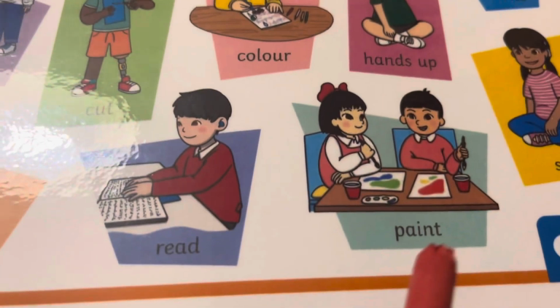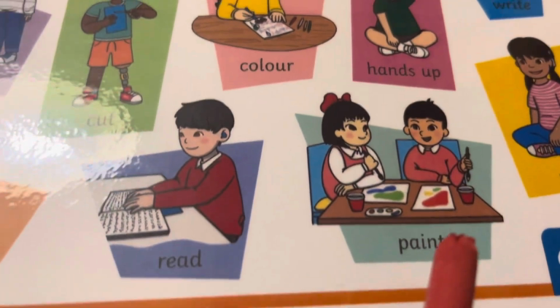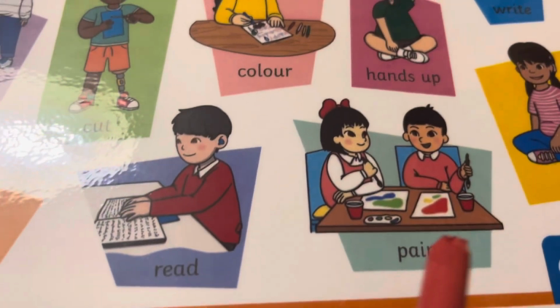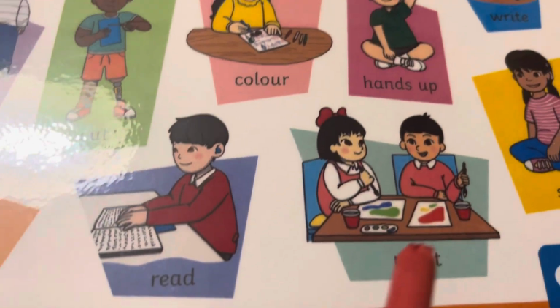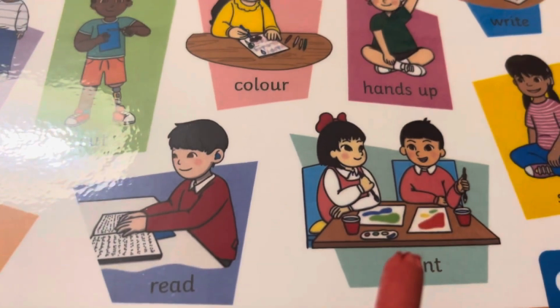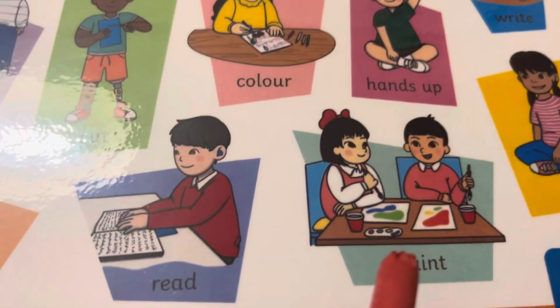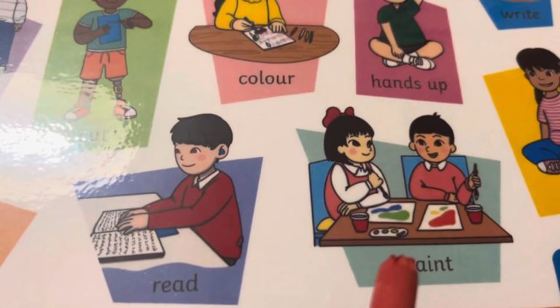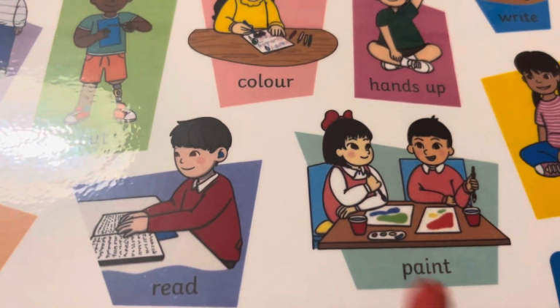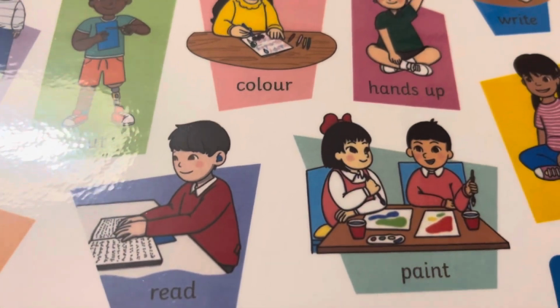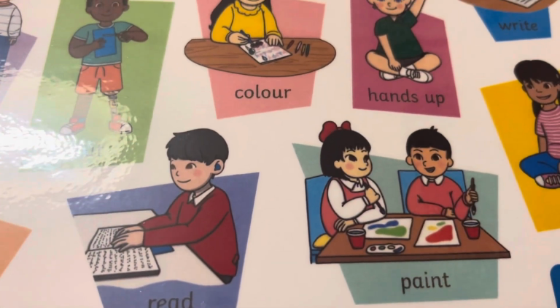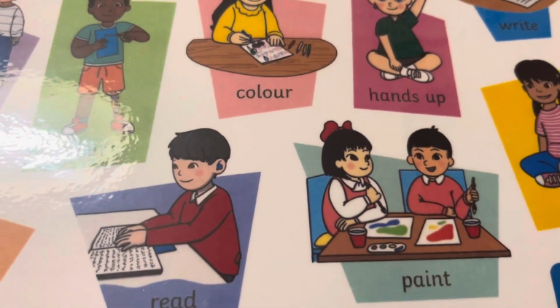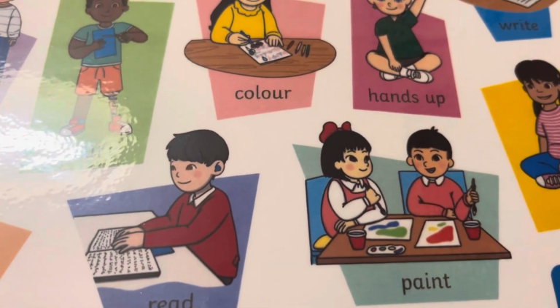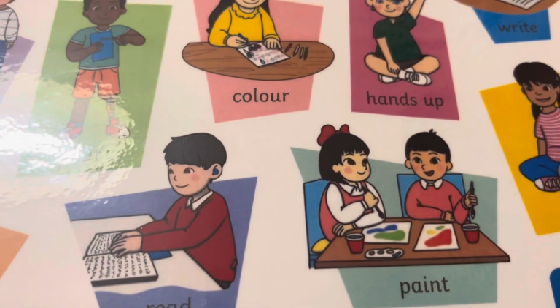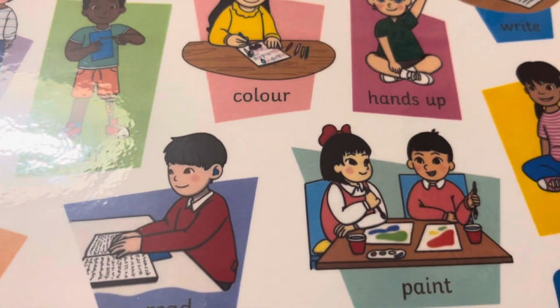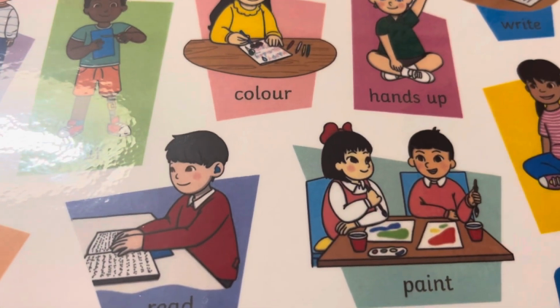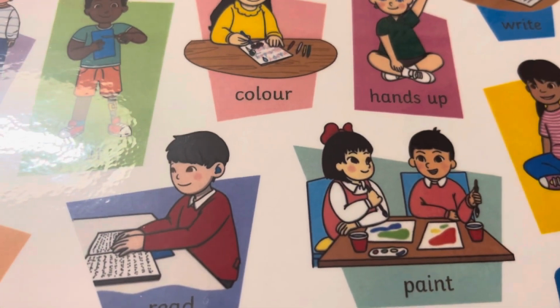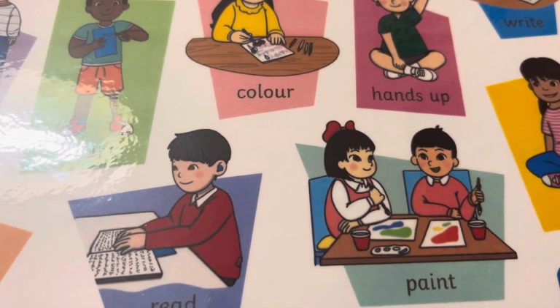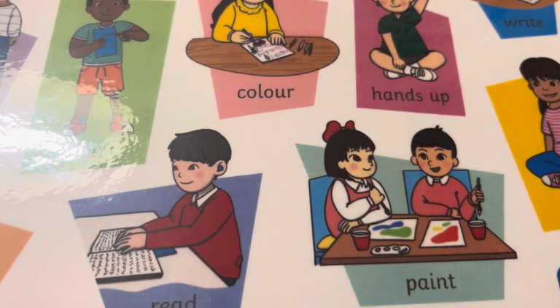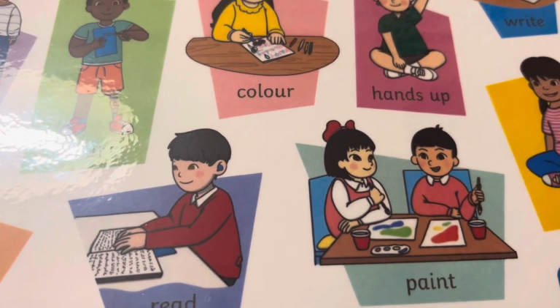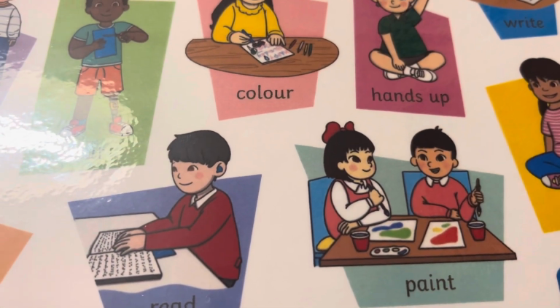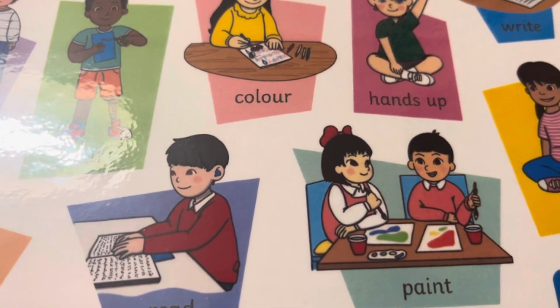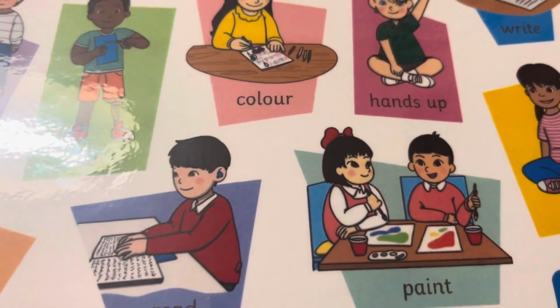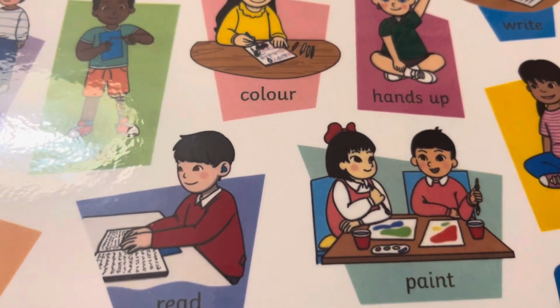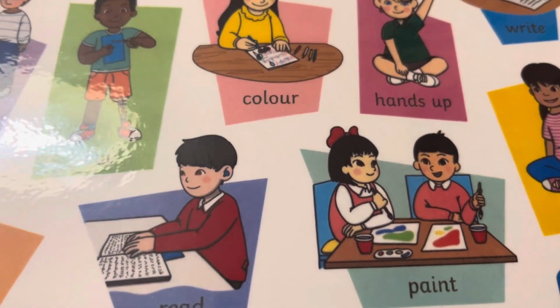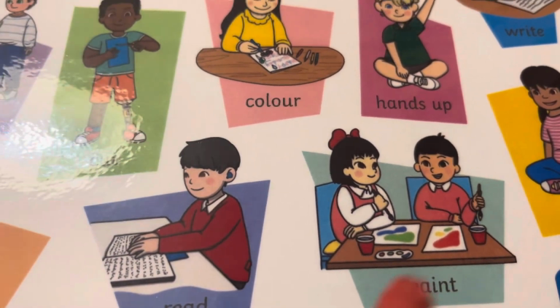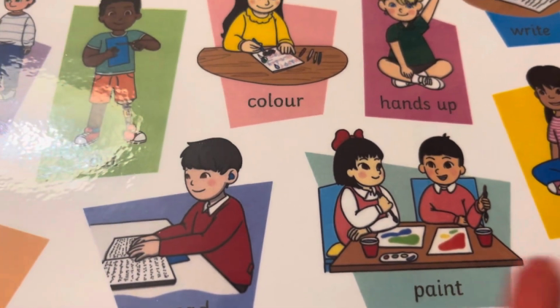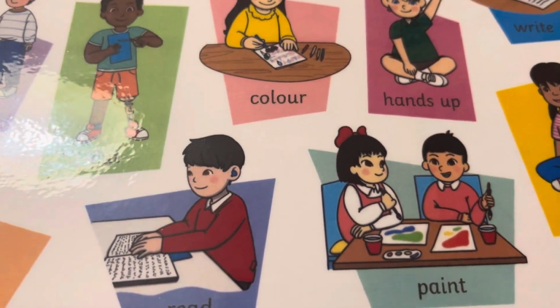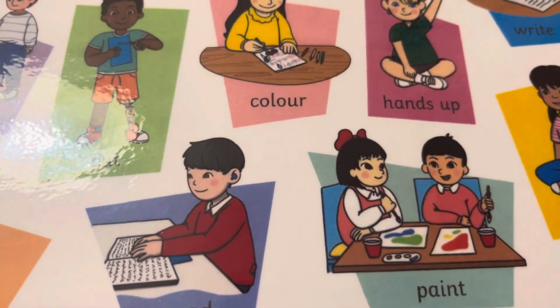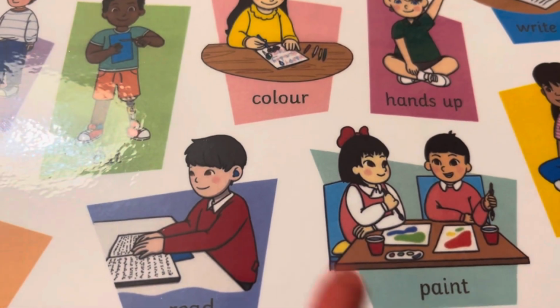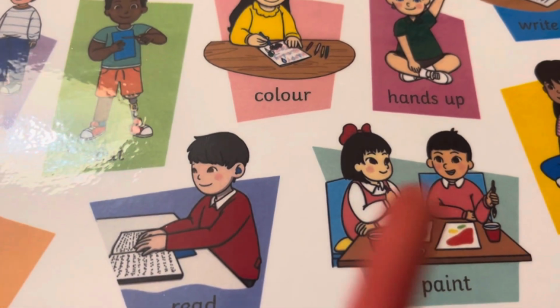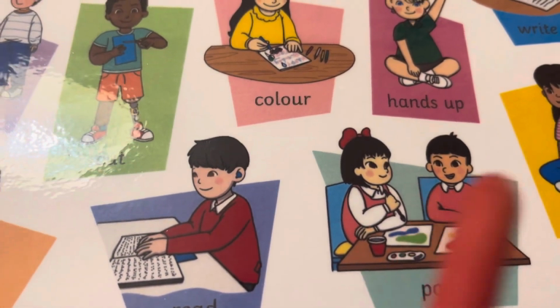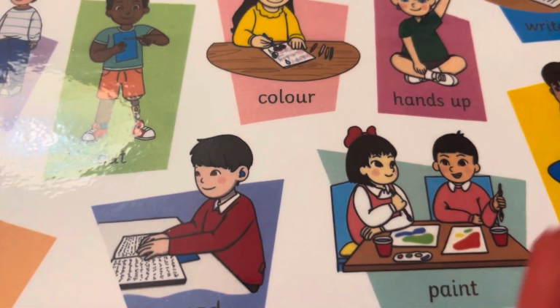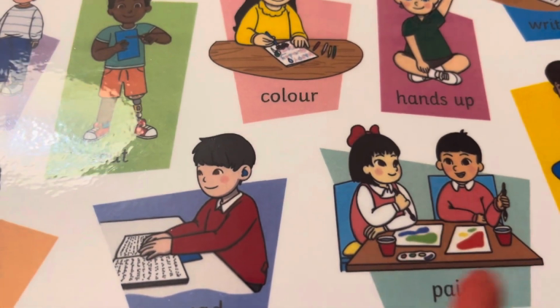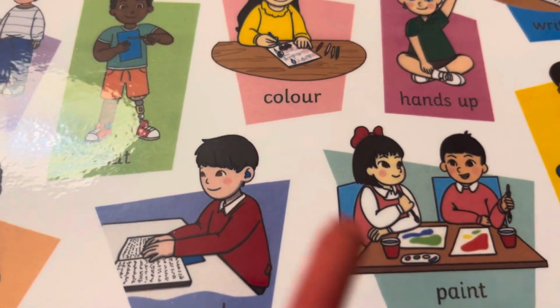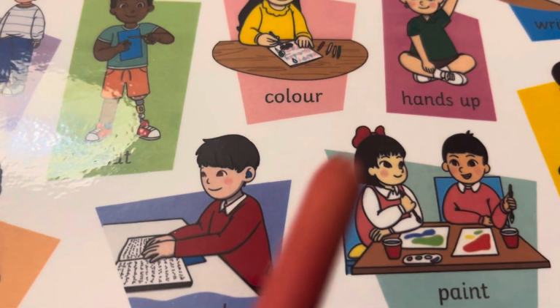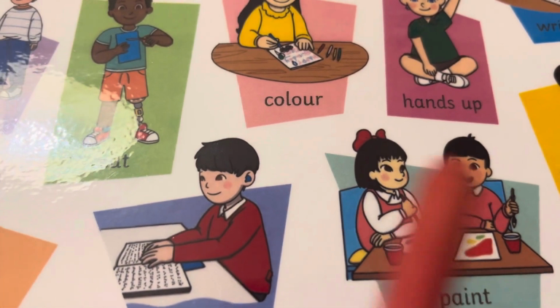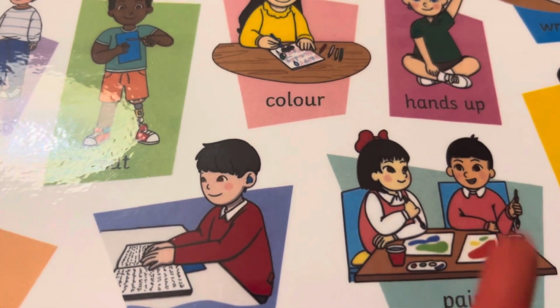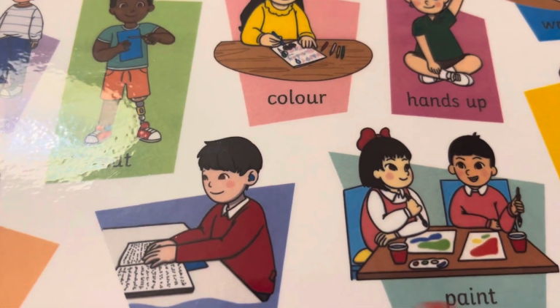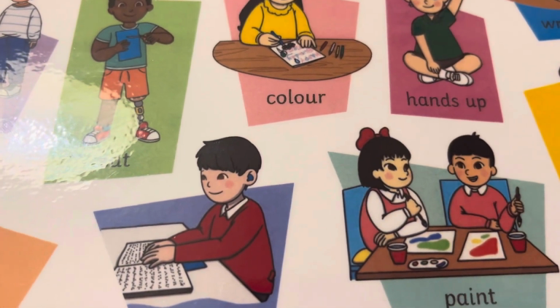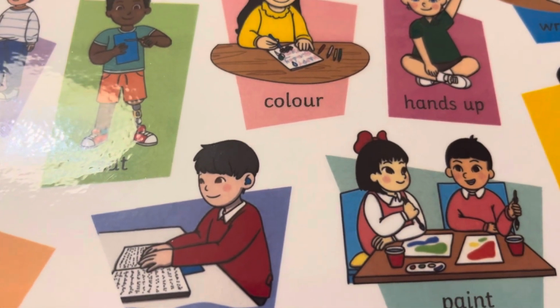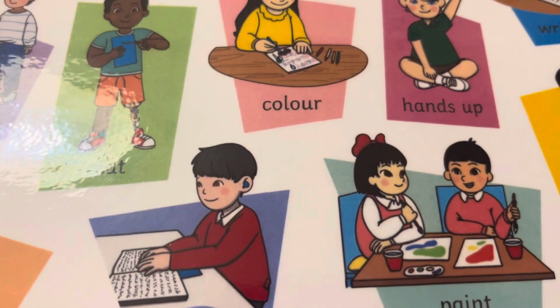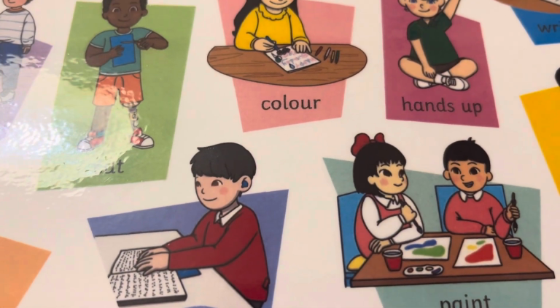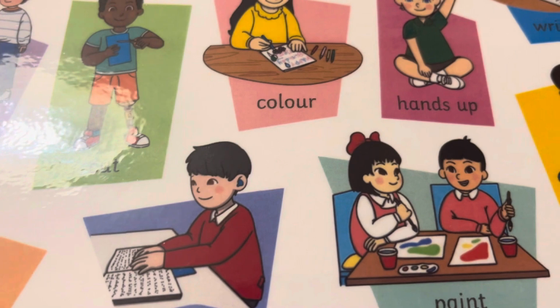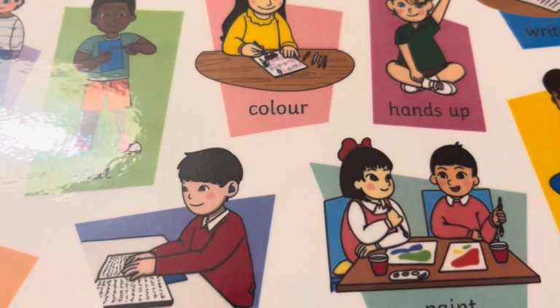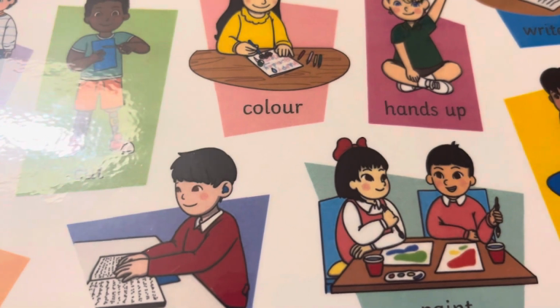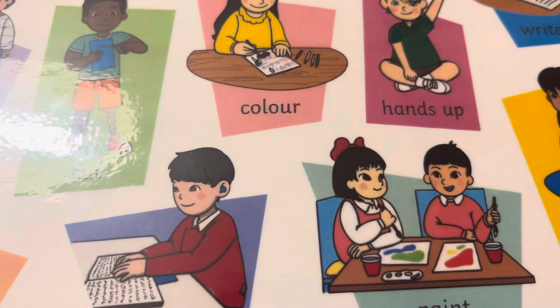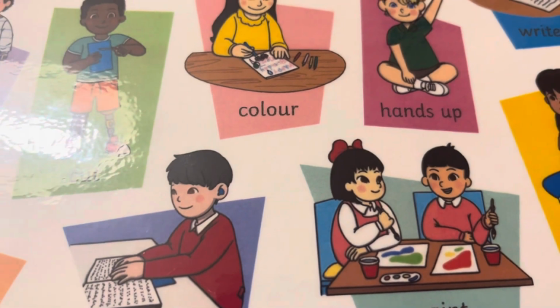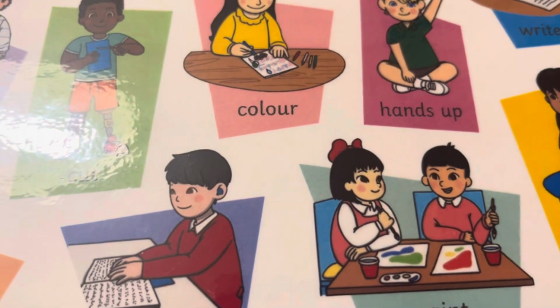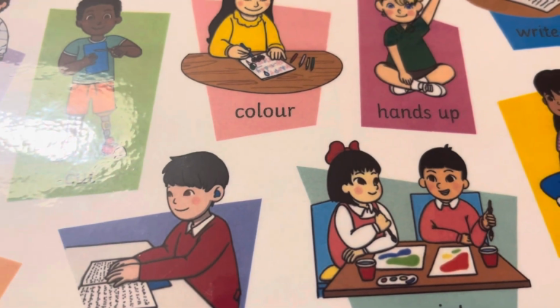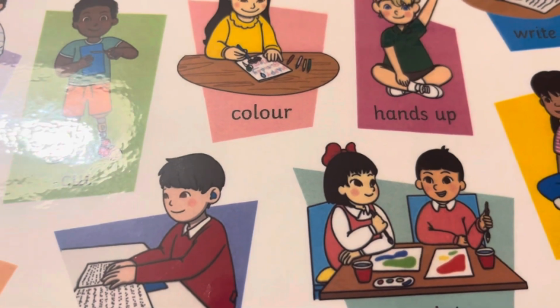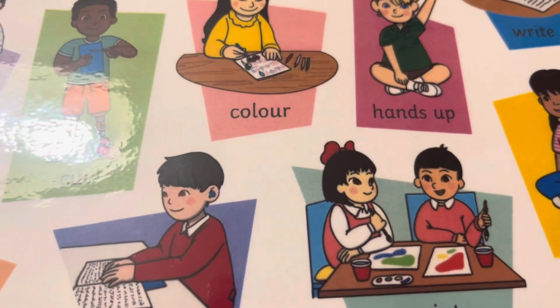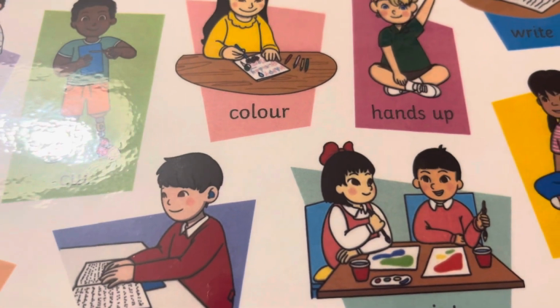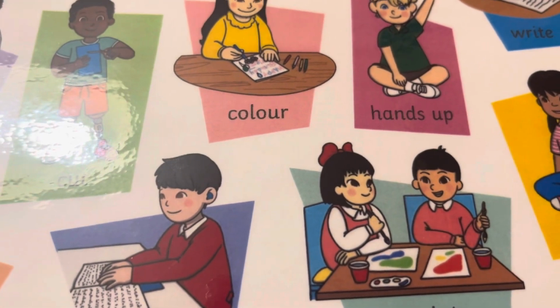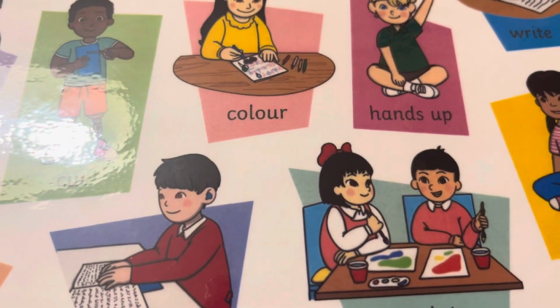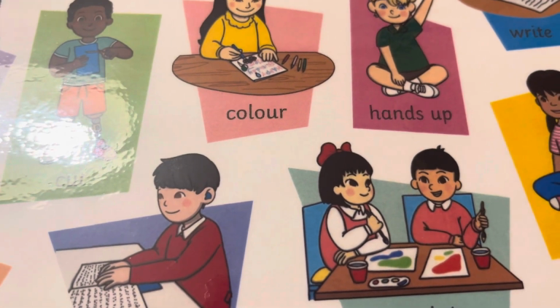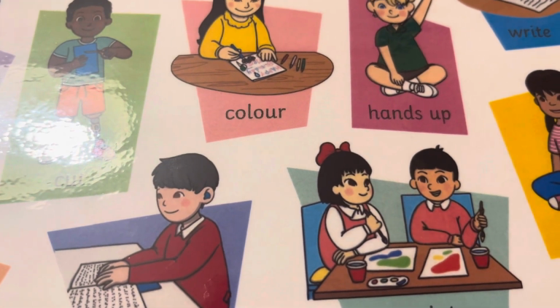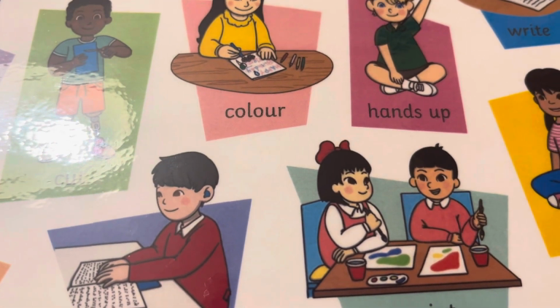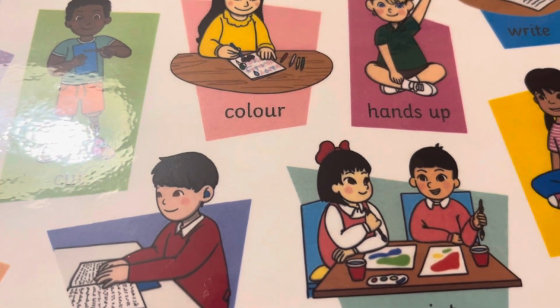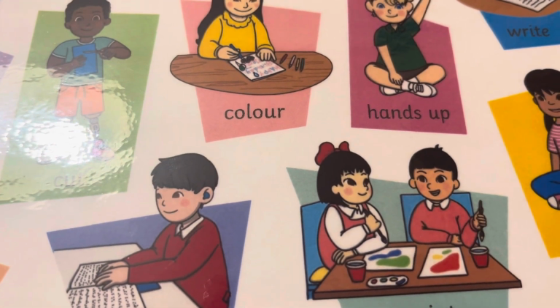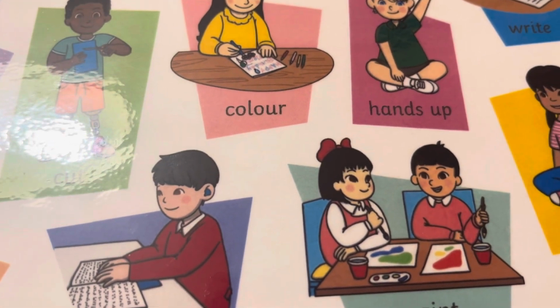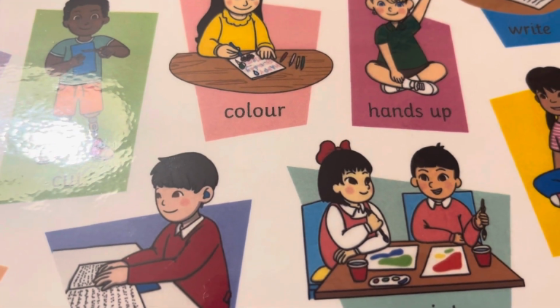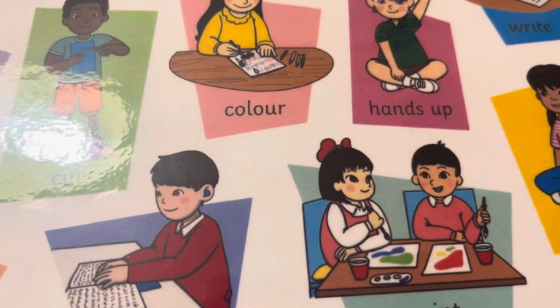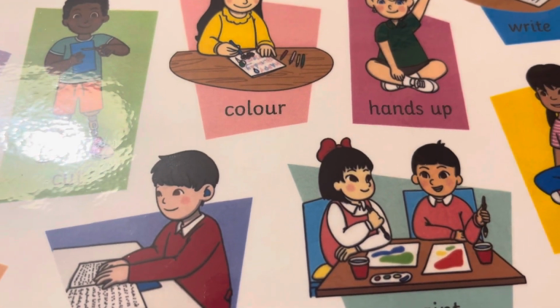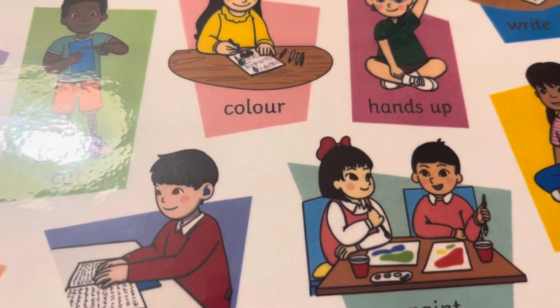Paint. Малювати. Use lots of different colors. Використати багато різних кольорів.